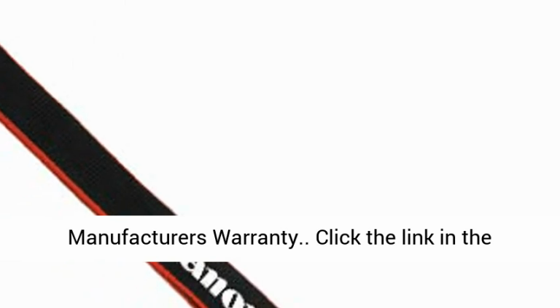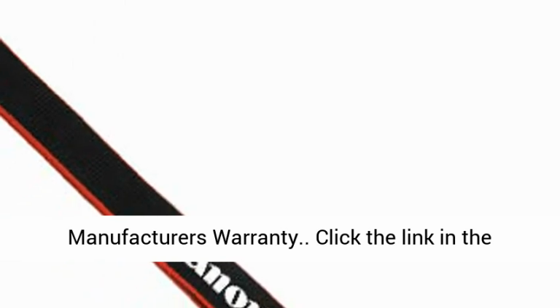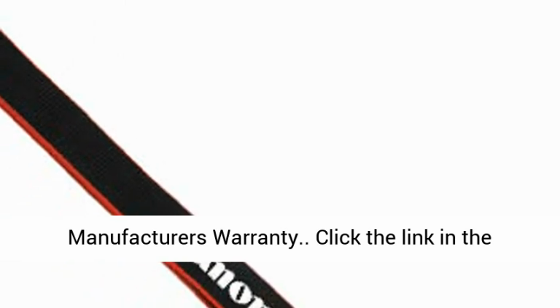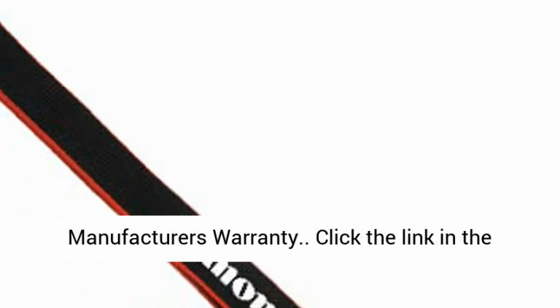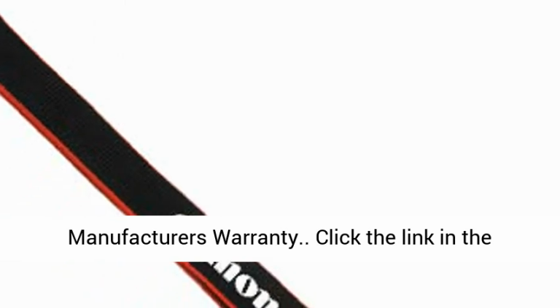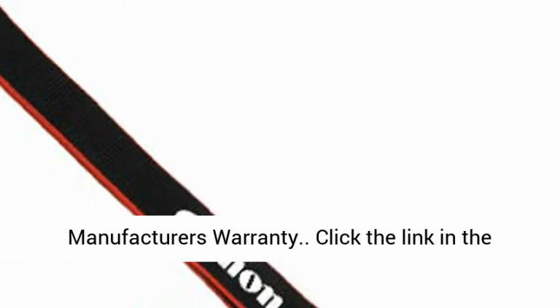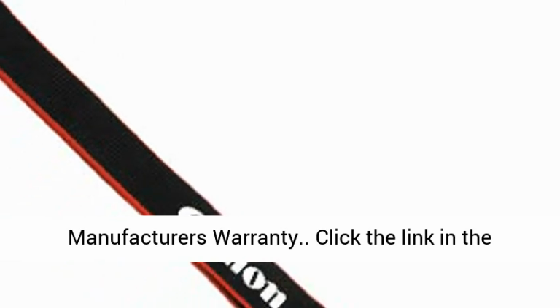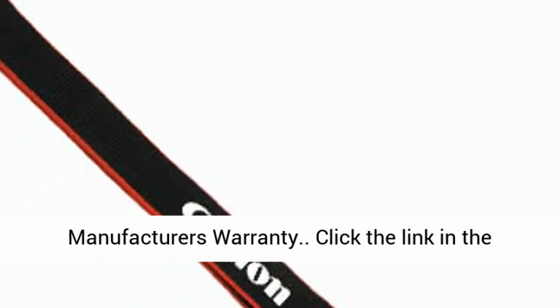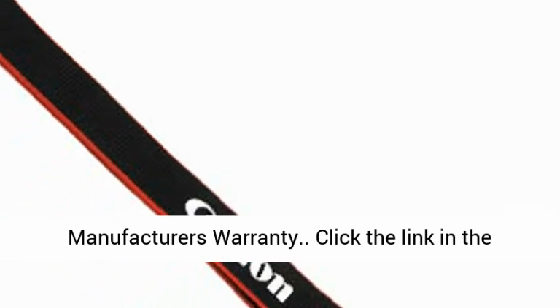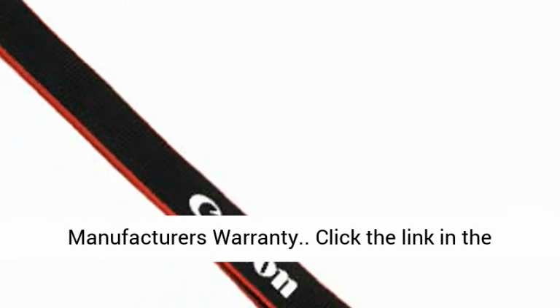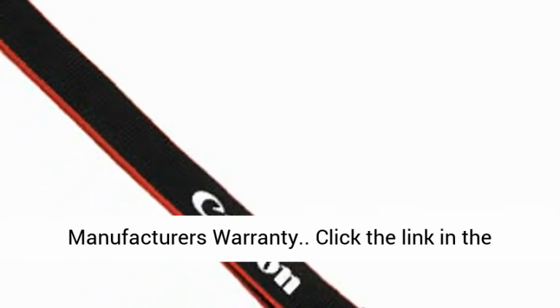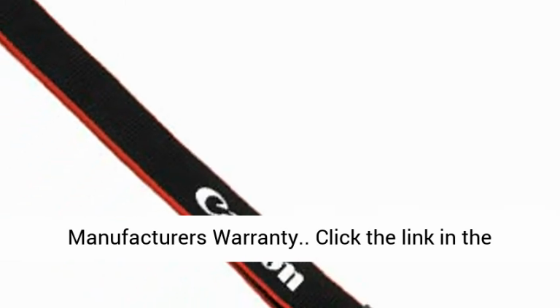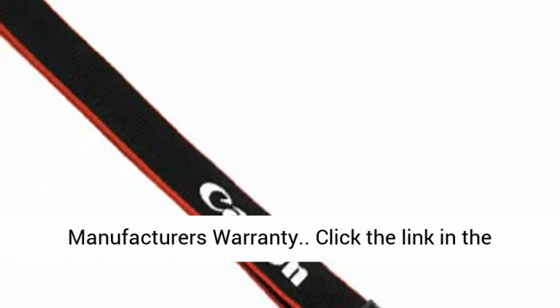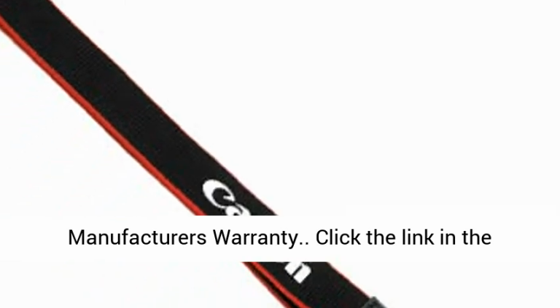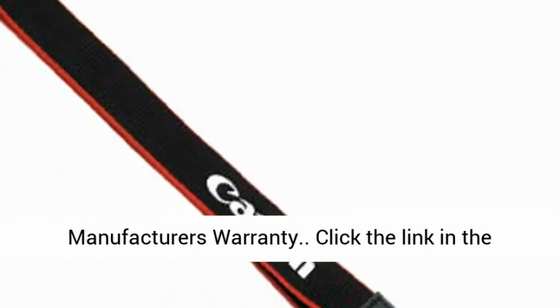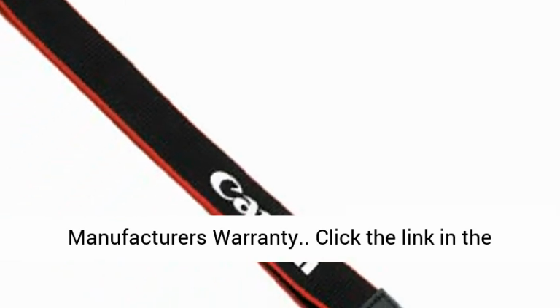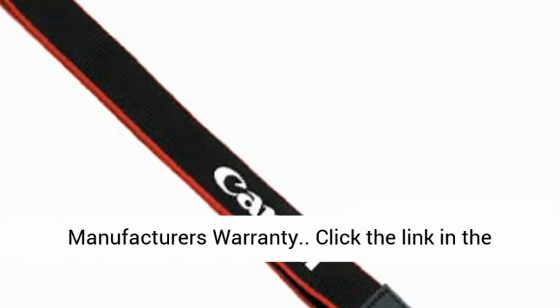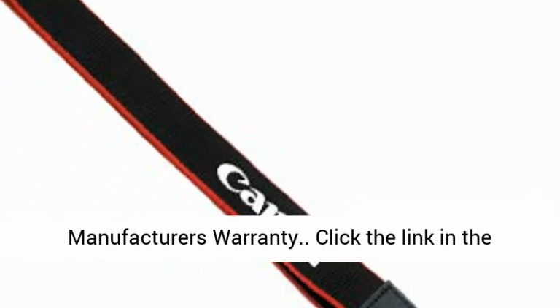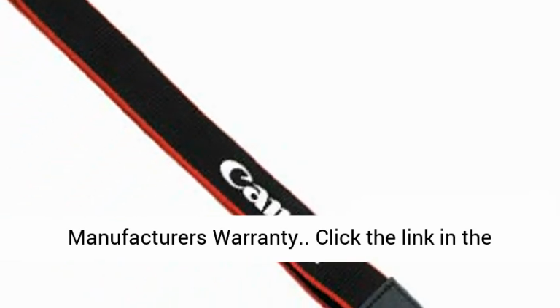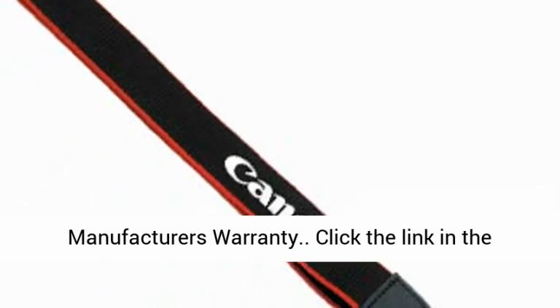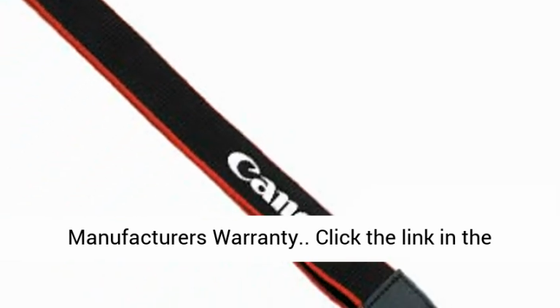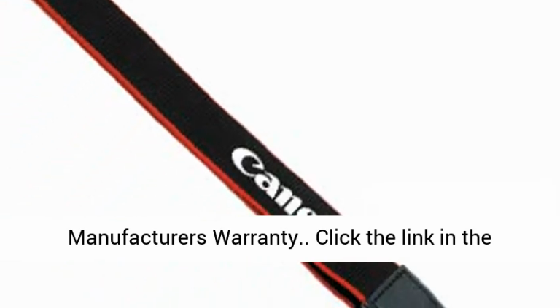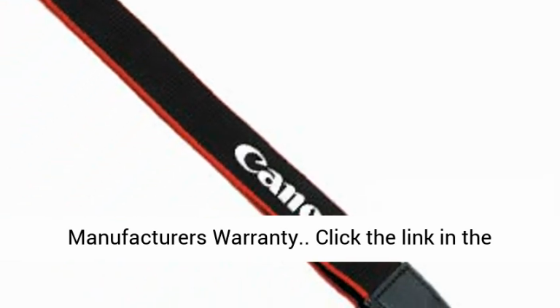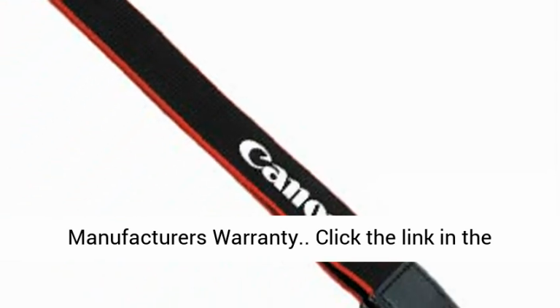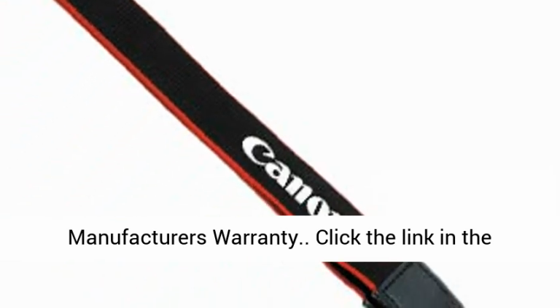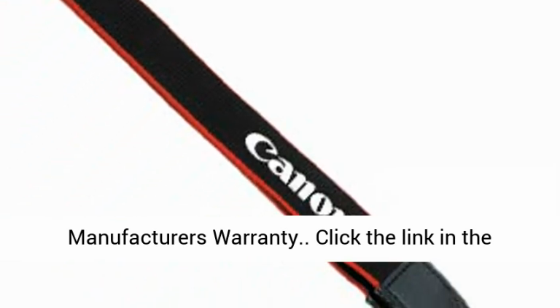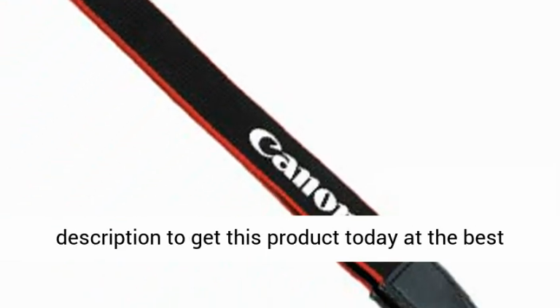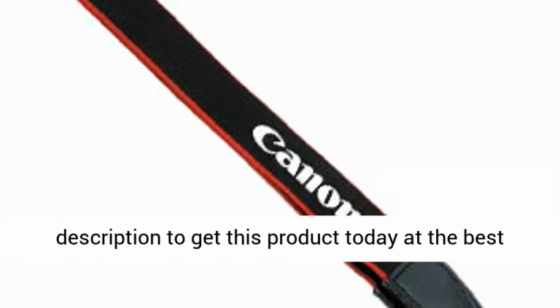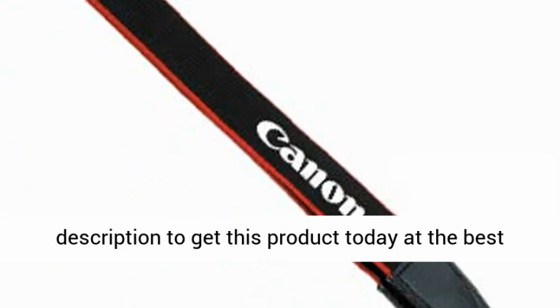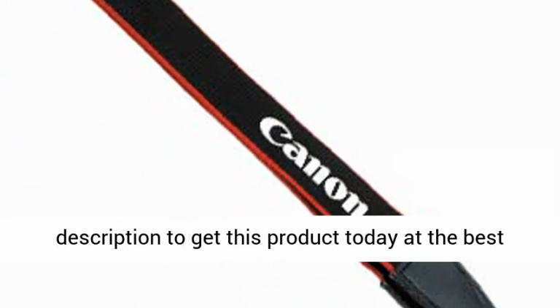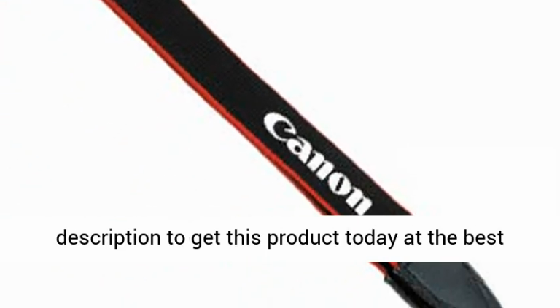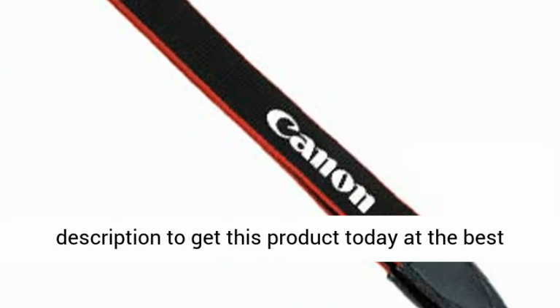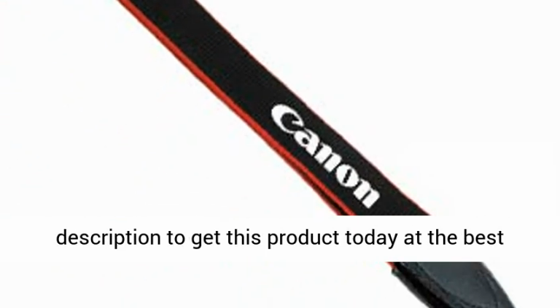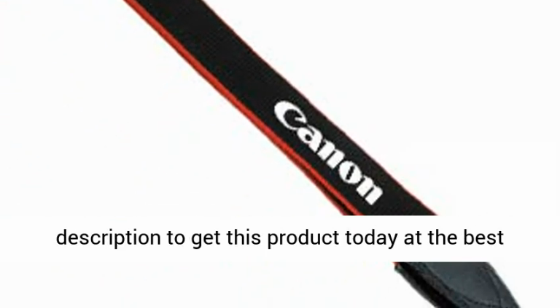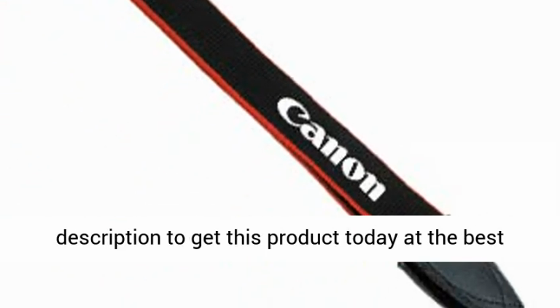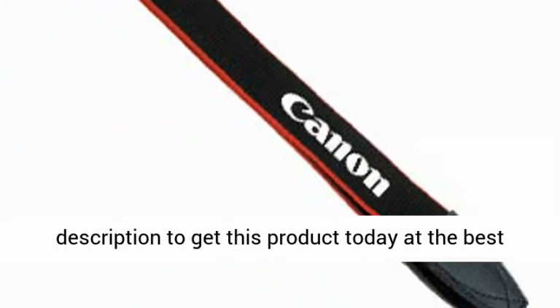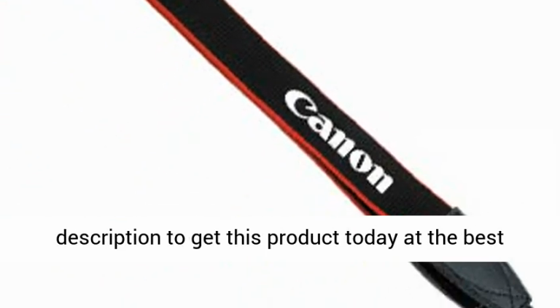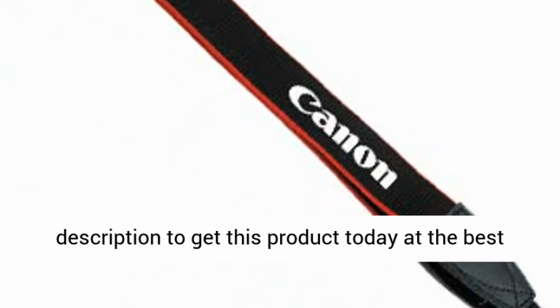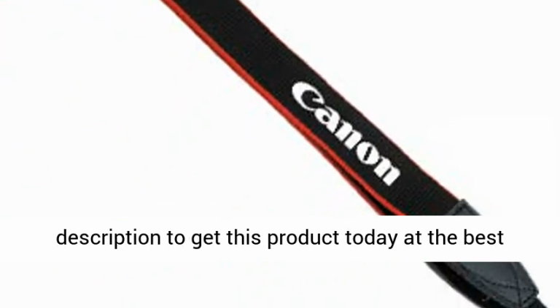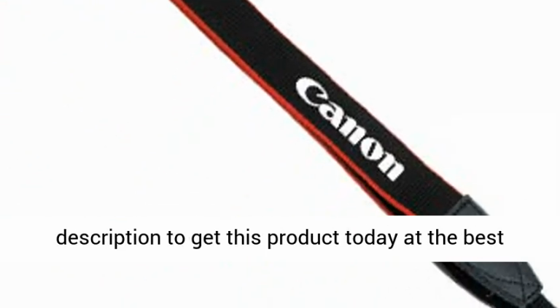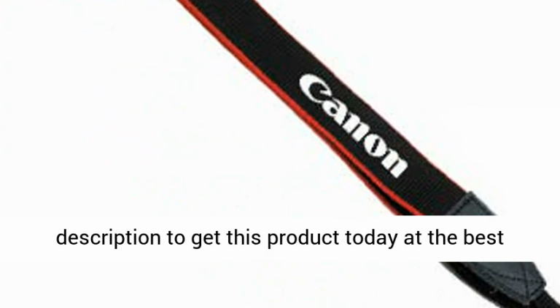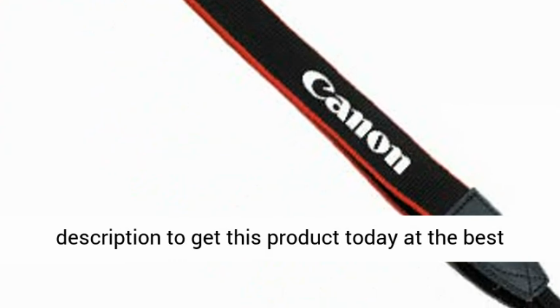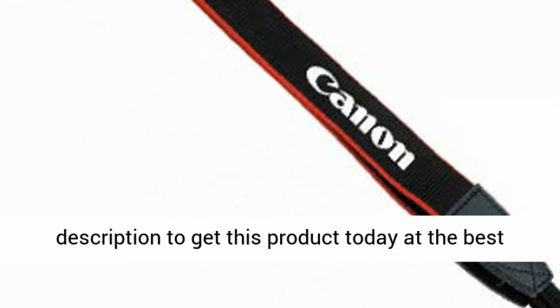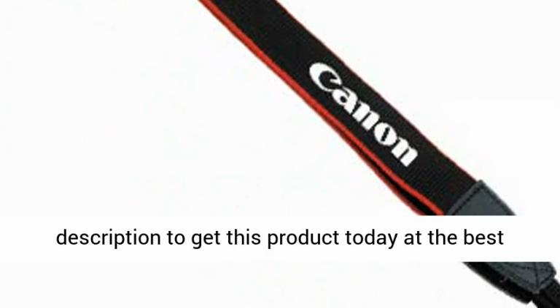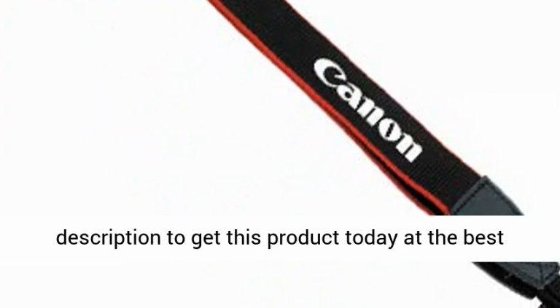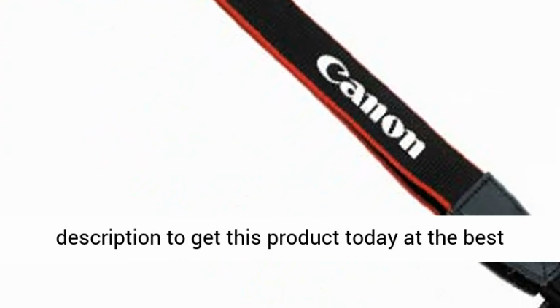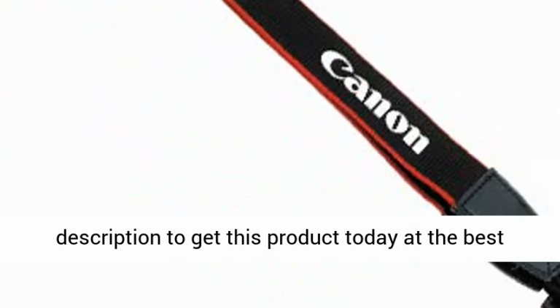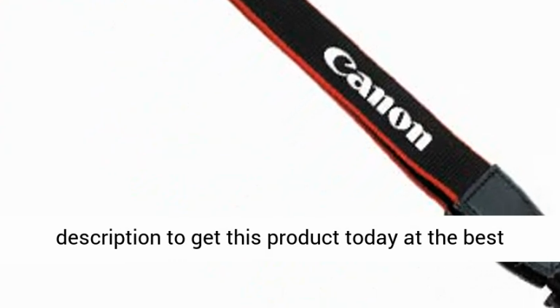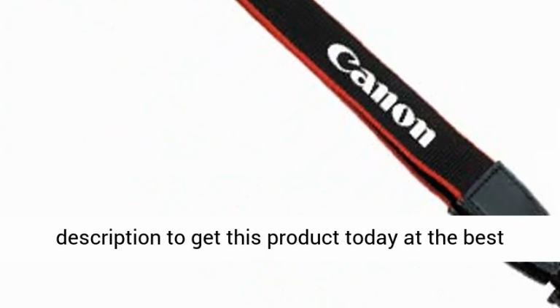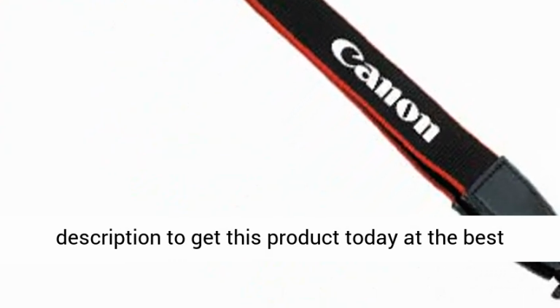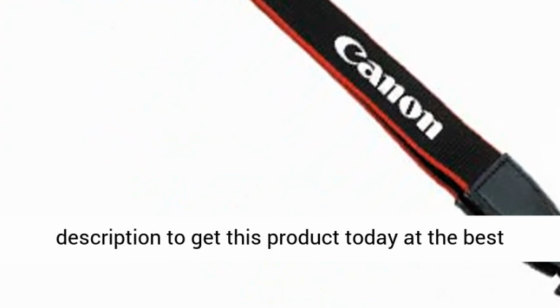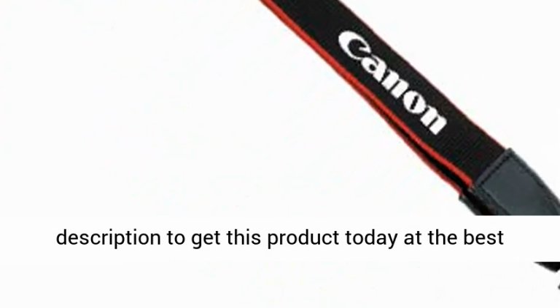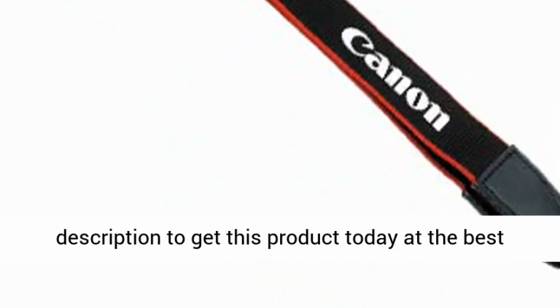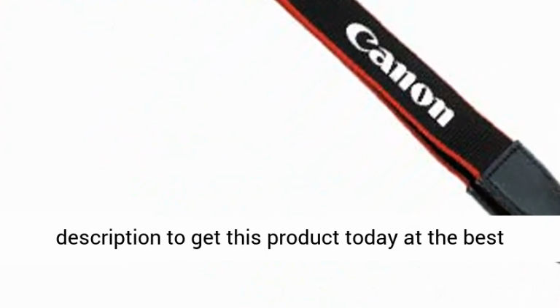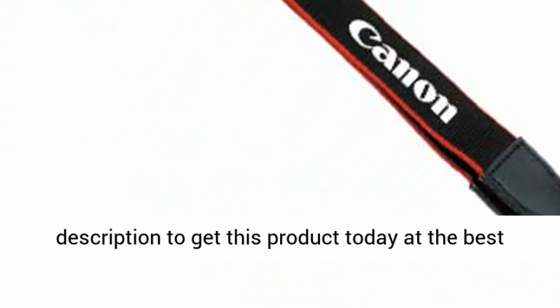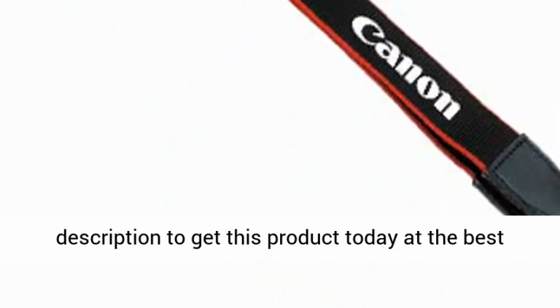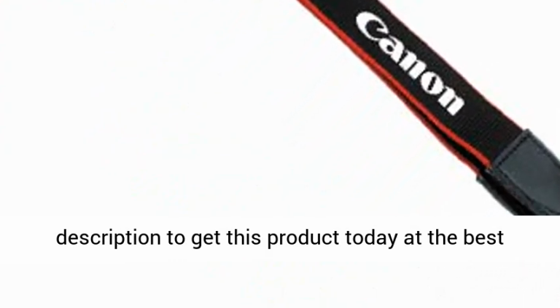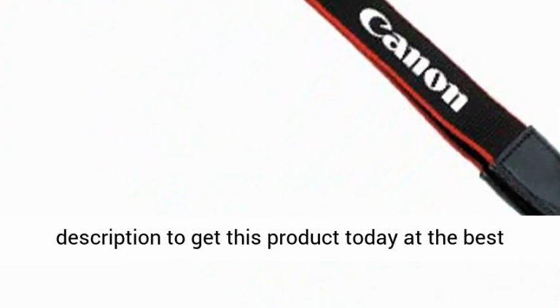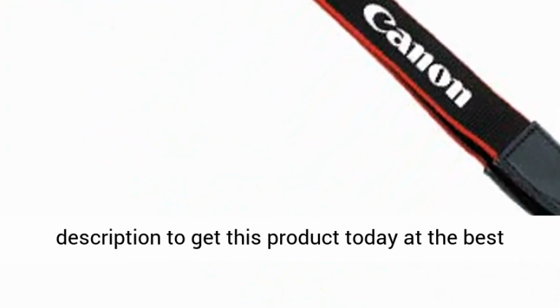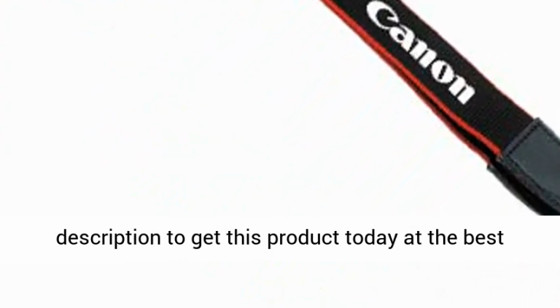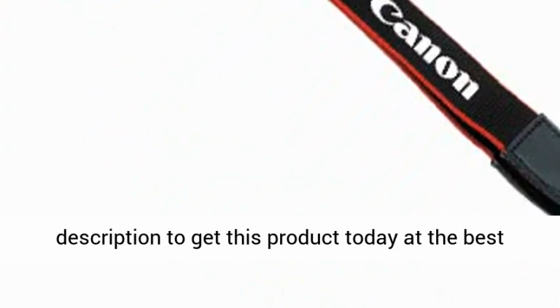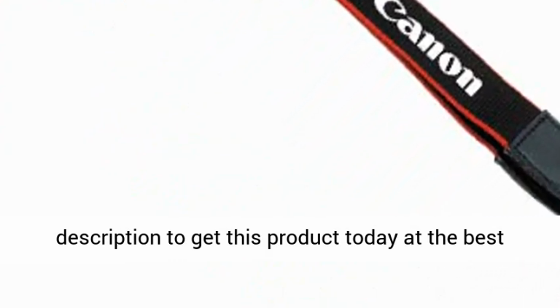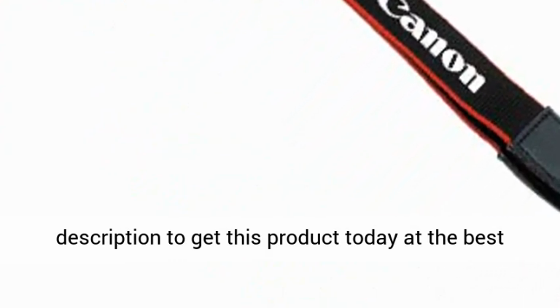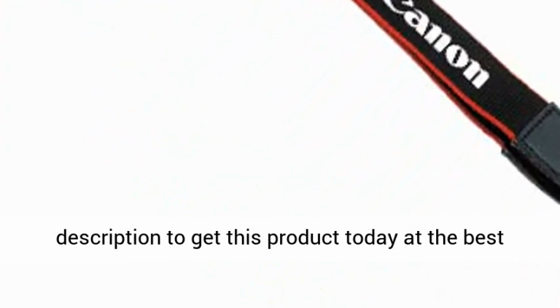International Model — no manufacturer's warranty. Click the link in the description to get this product today at the best price.